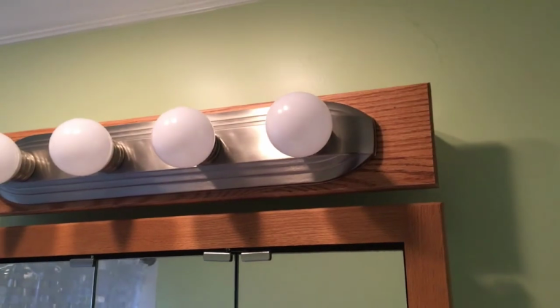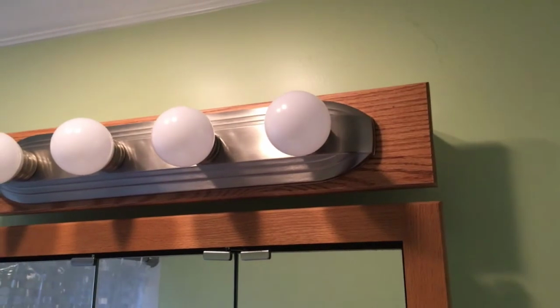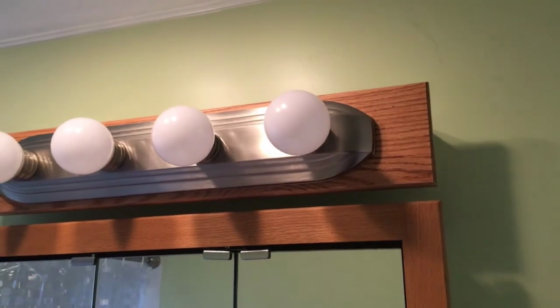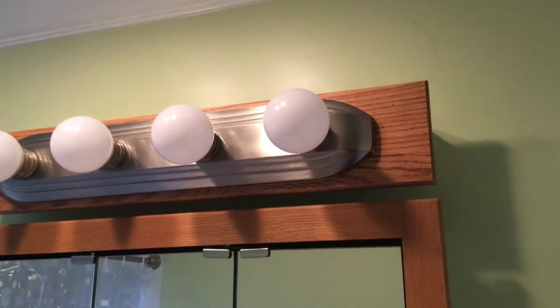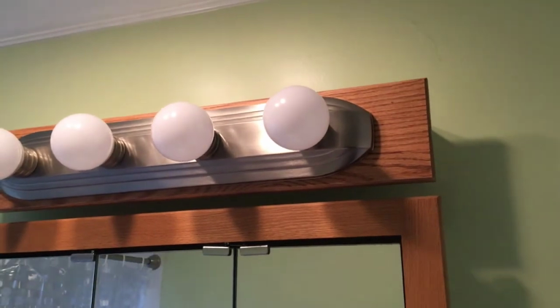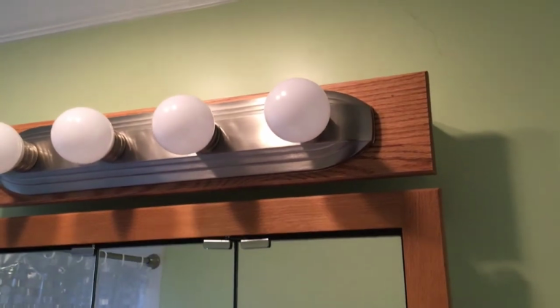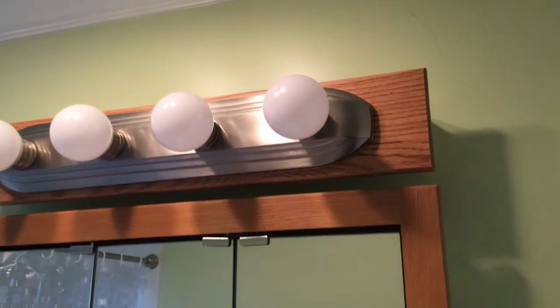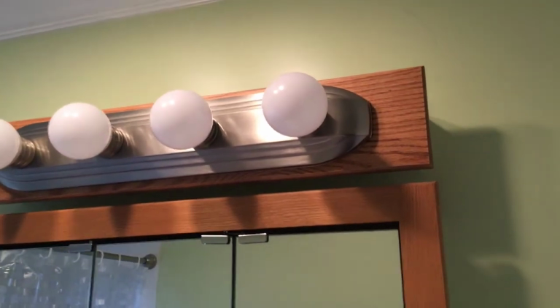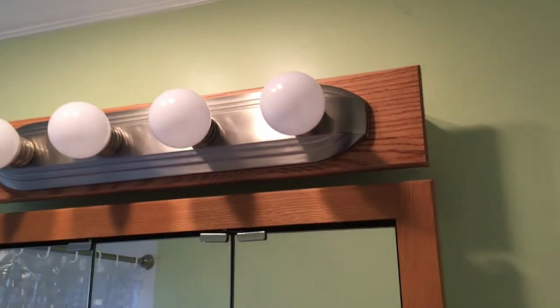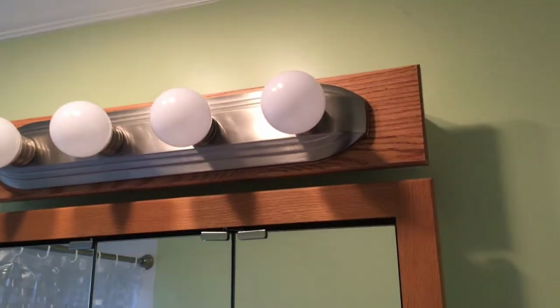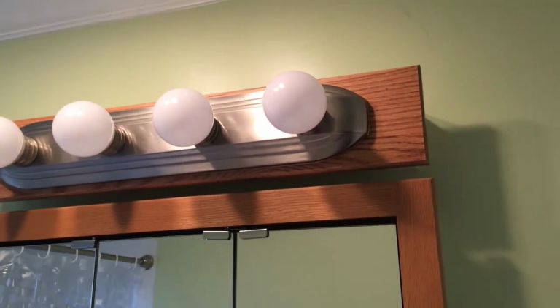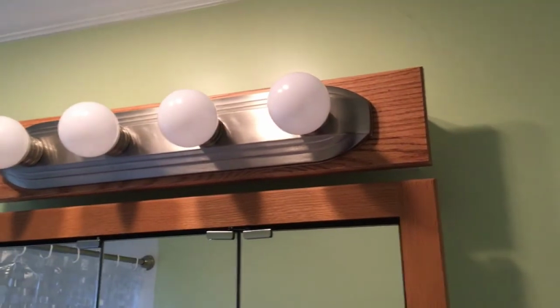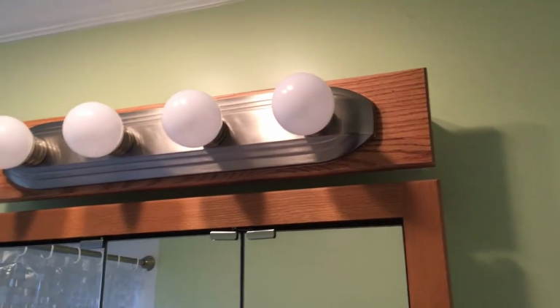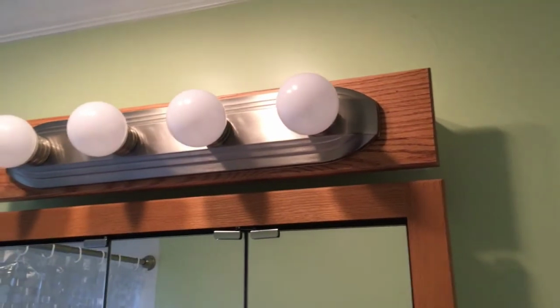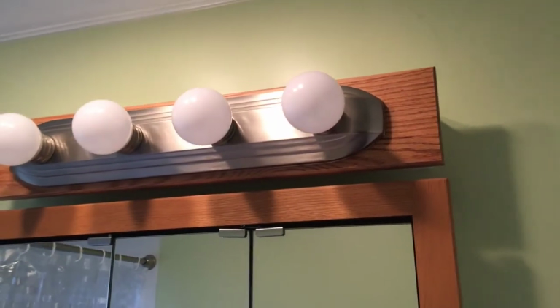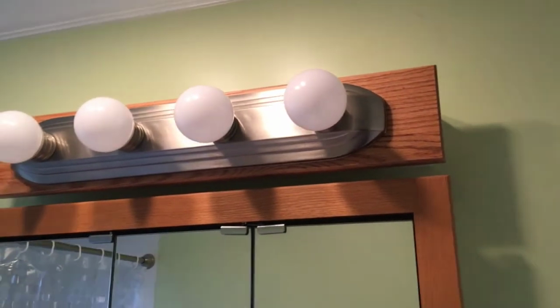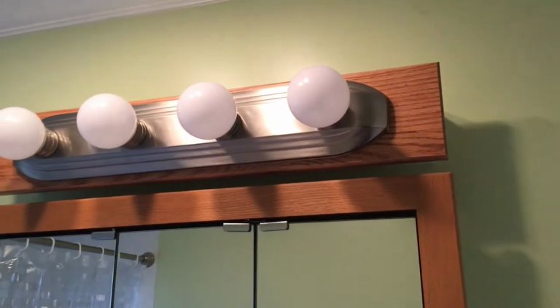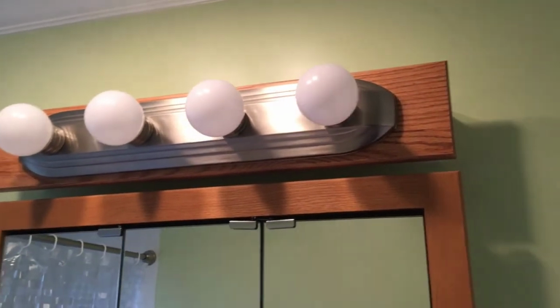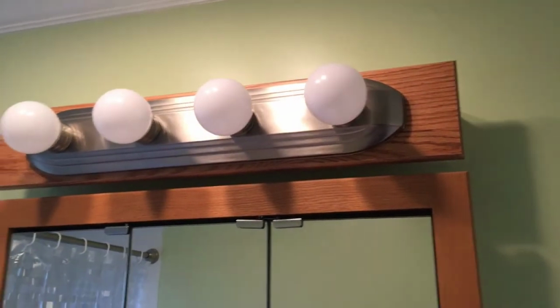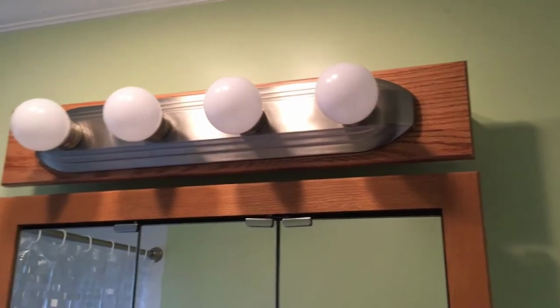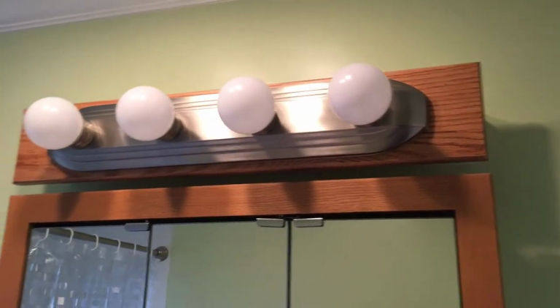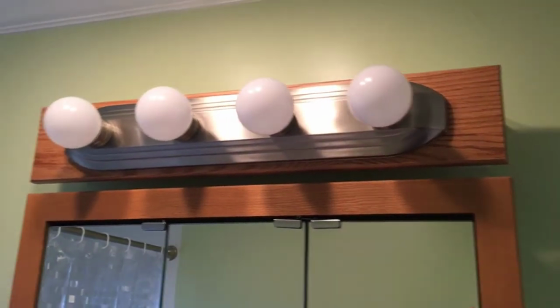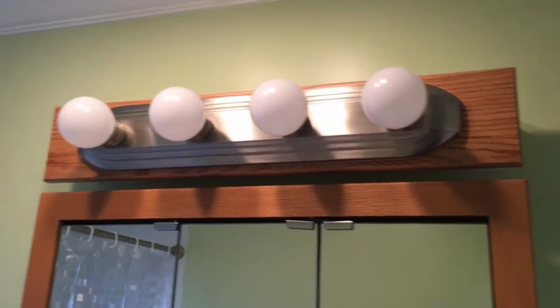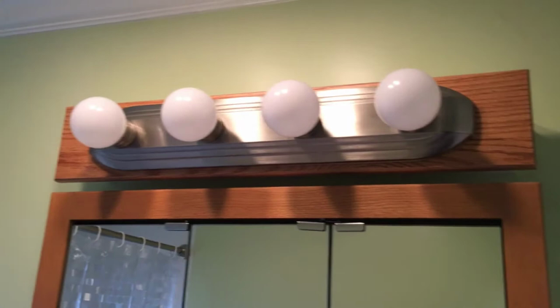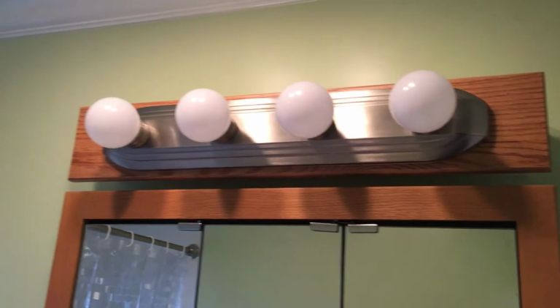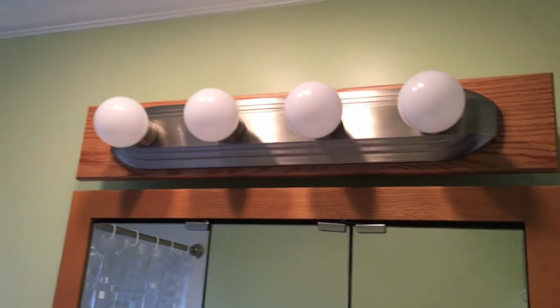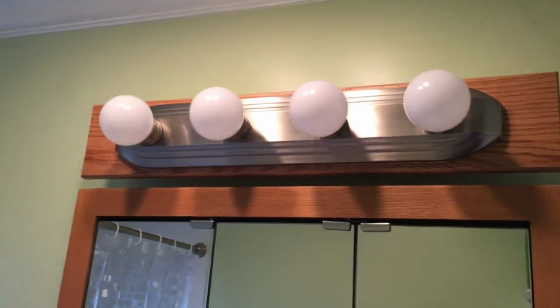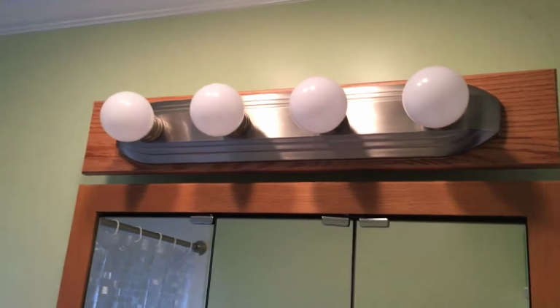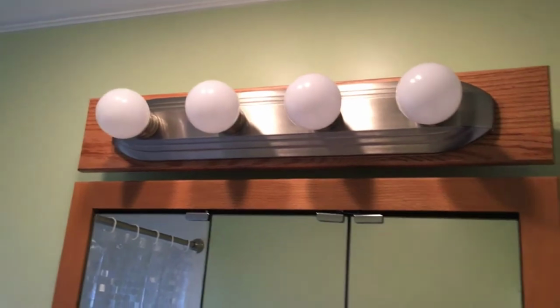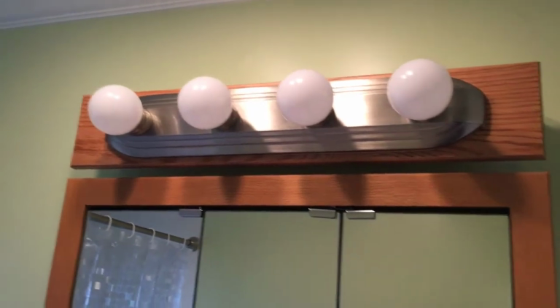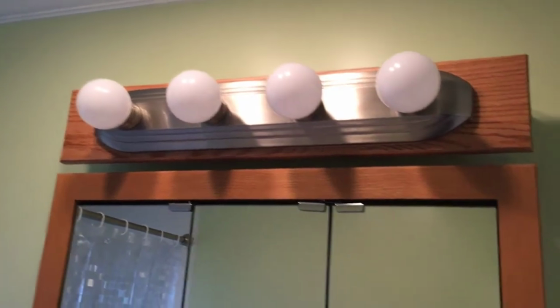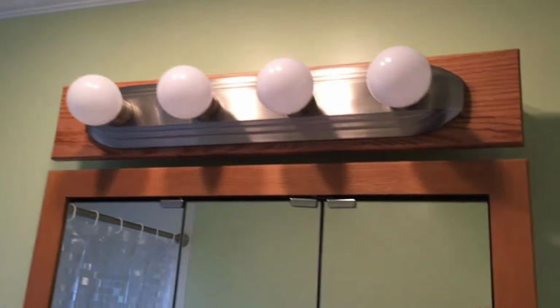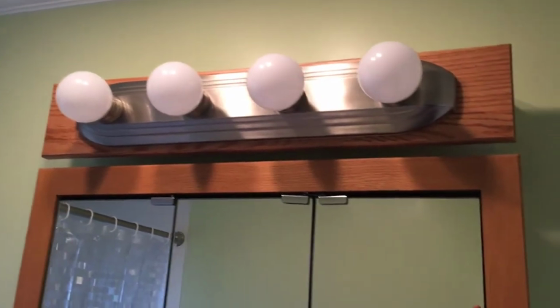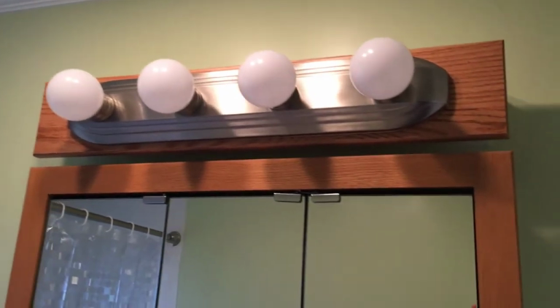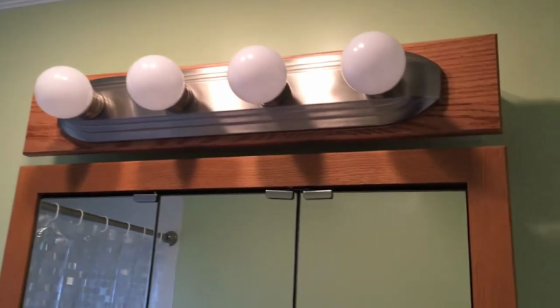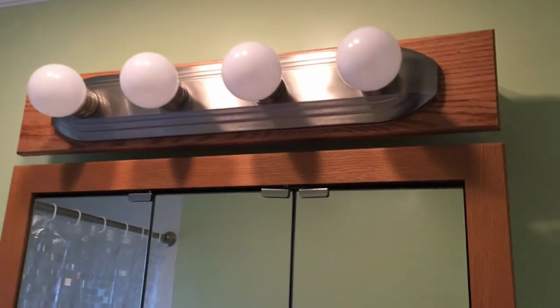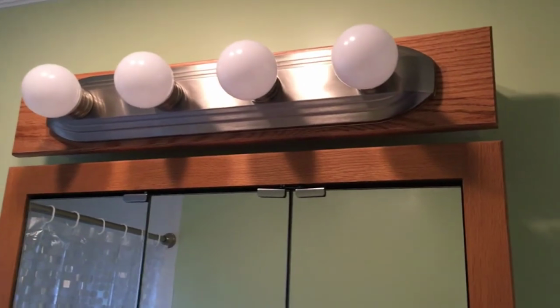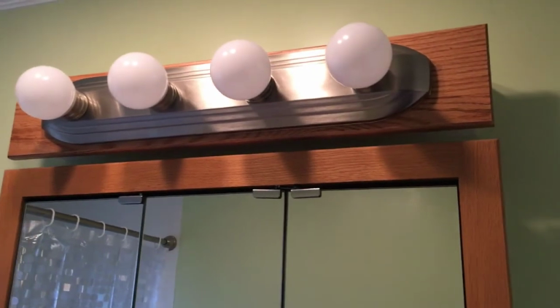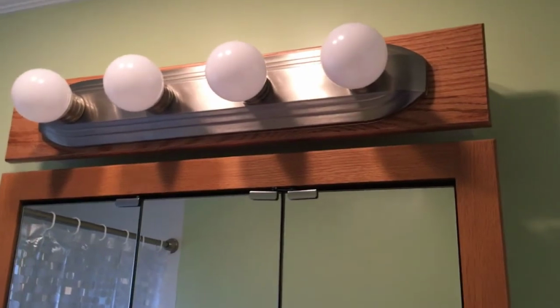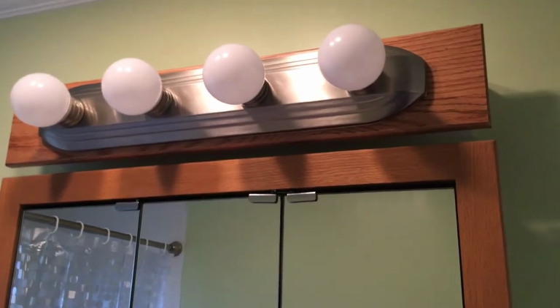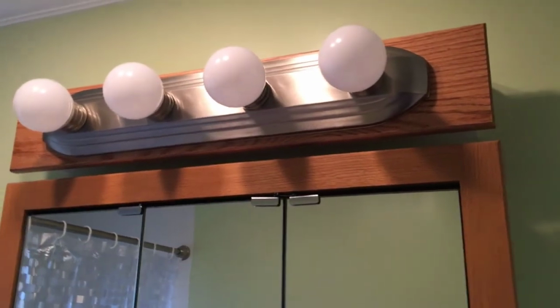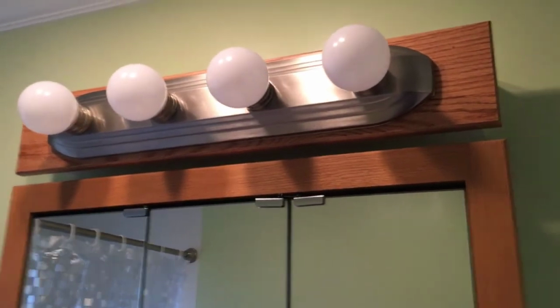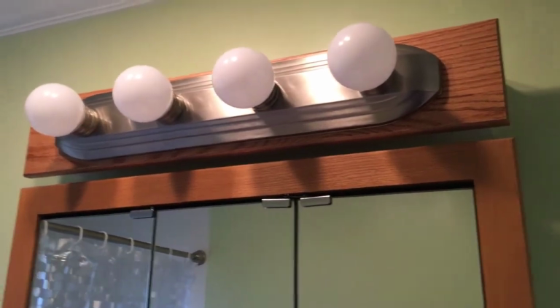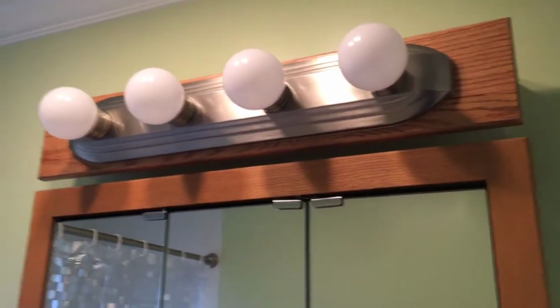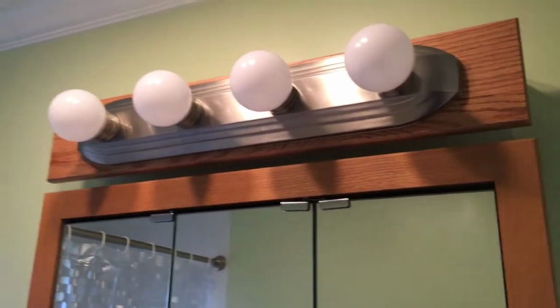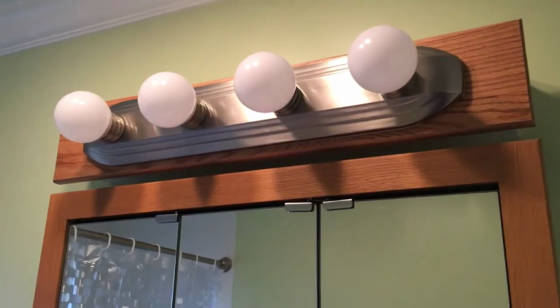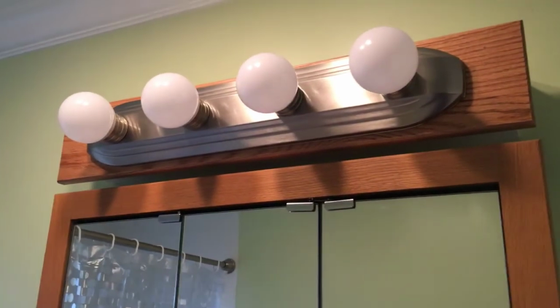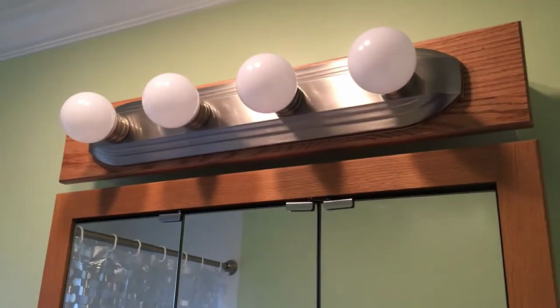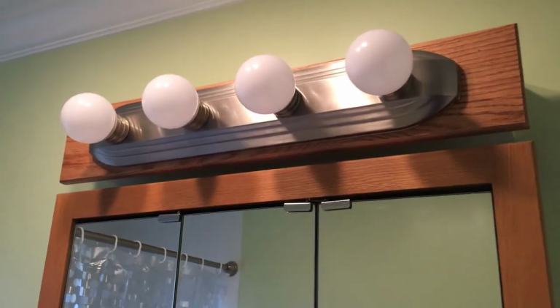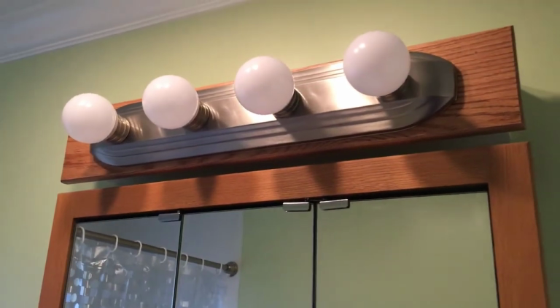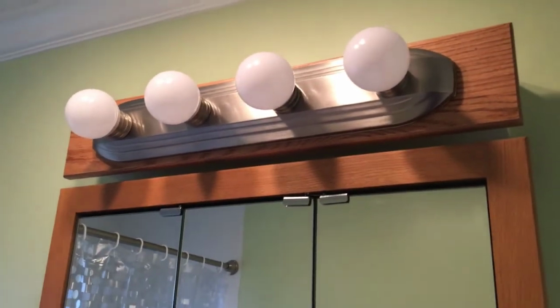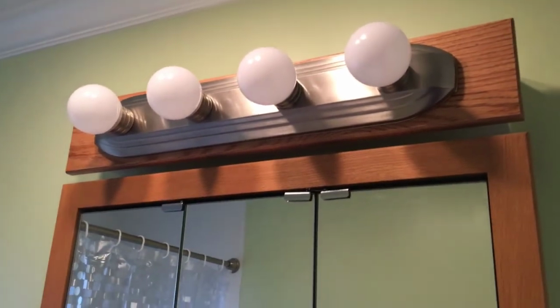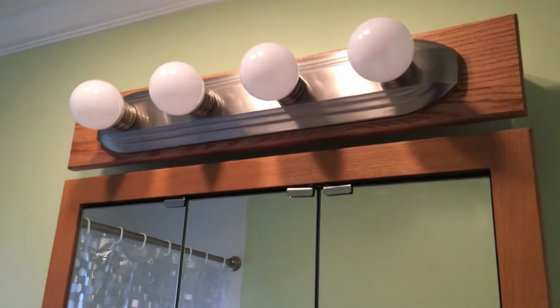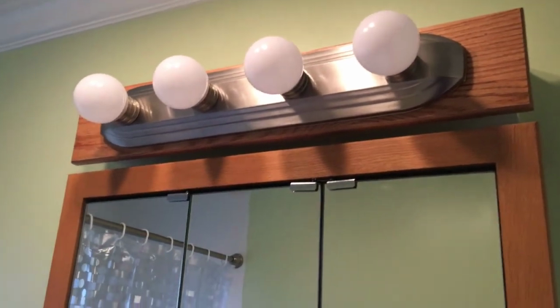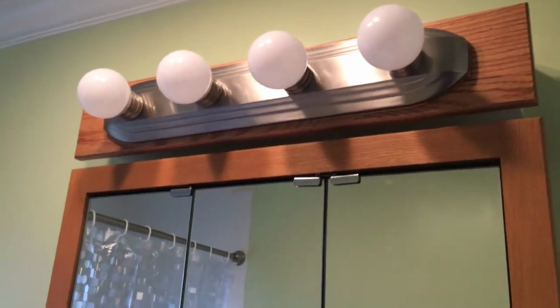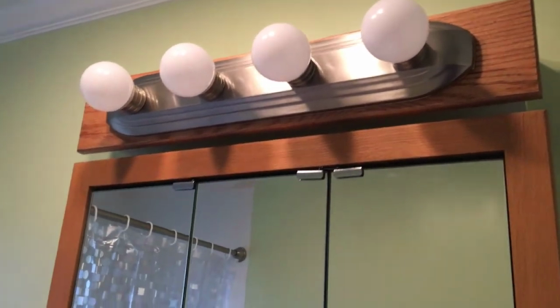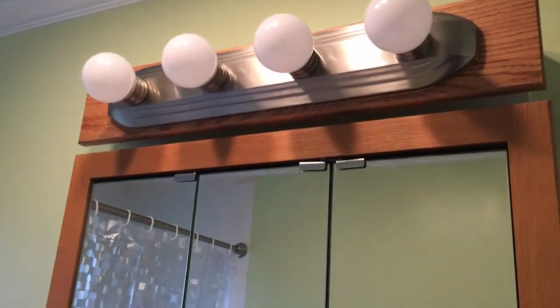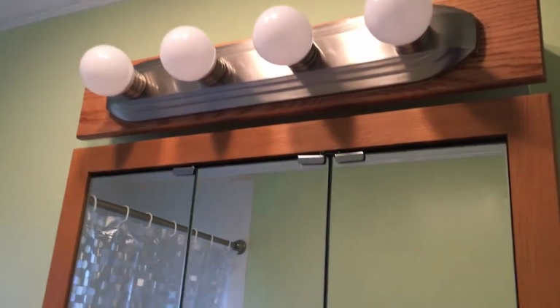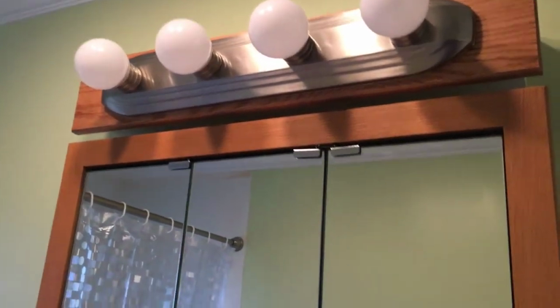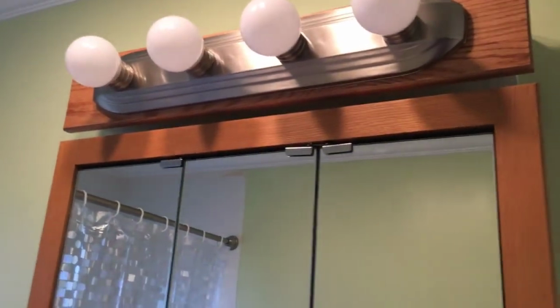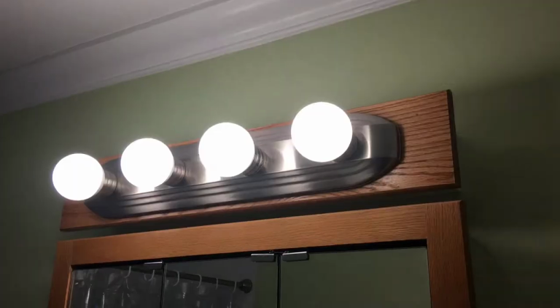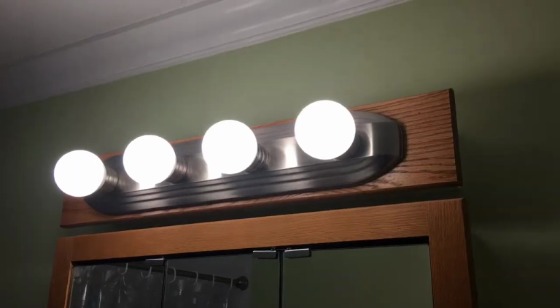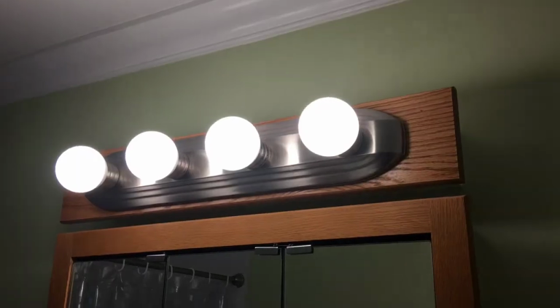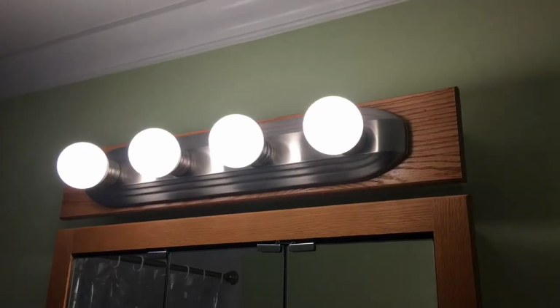Hi, I'm Joe Witkowski. In this video I'm going to show you how to make and install a light bar to match an existing medicine cabinet.